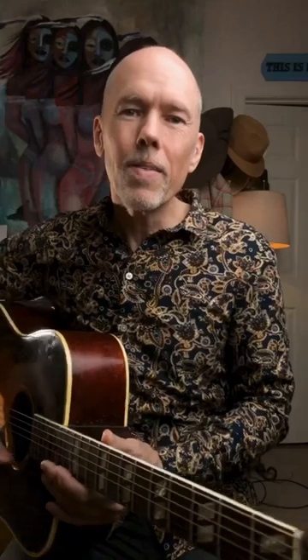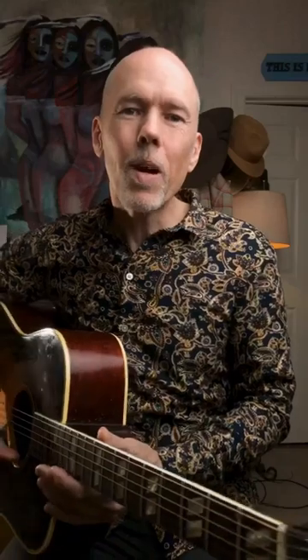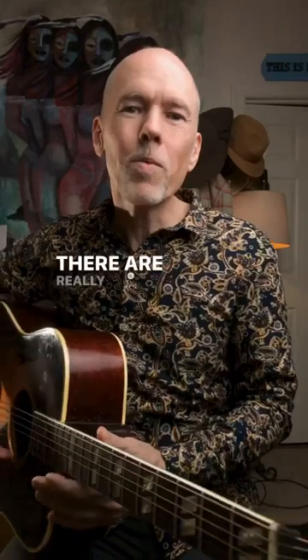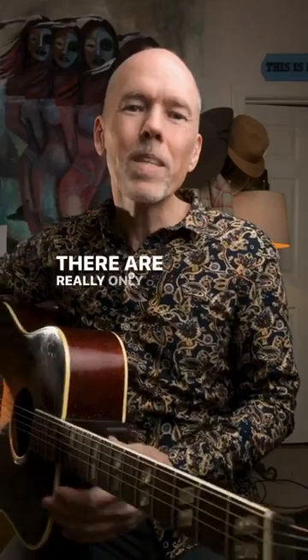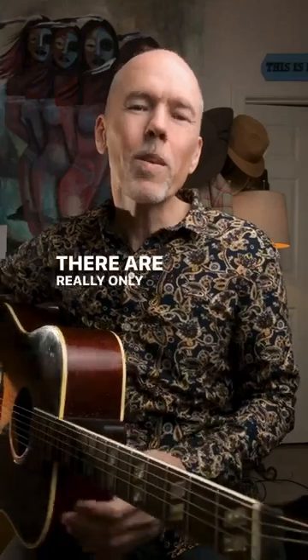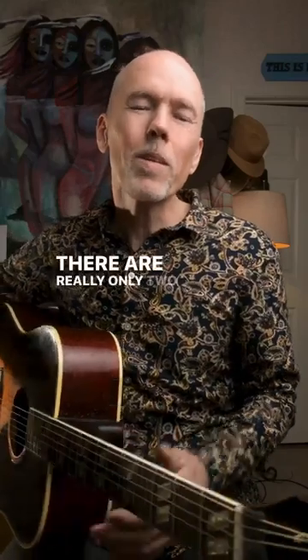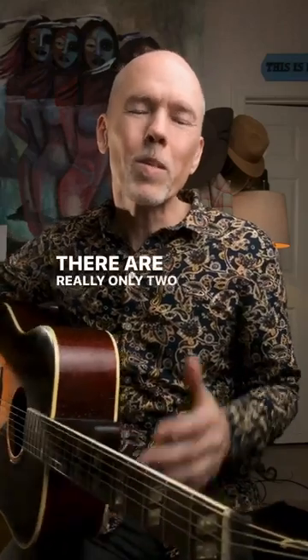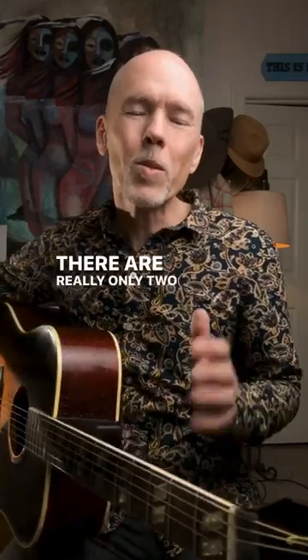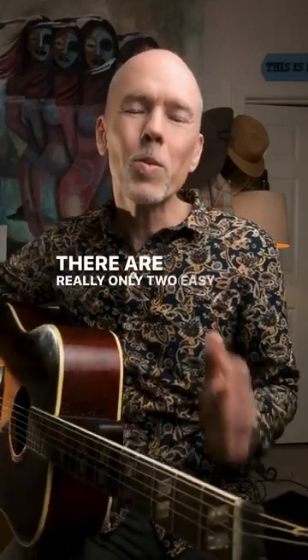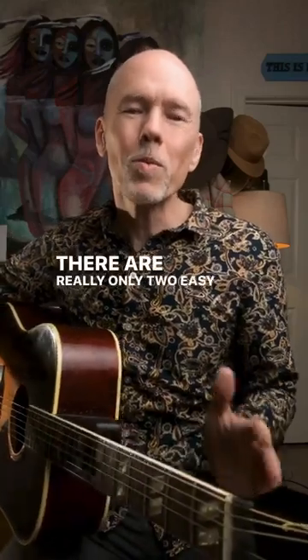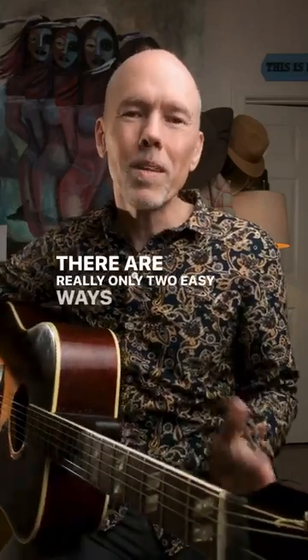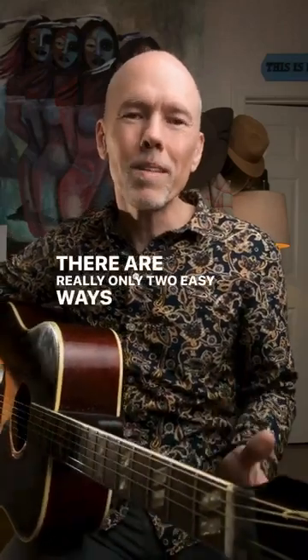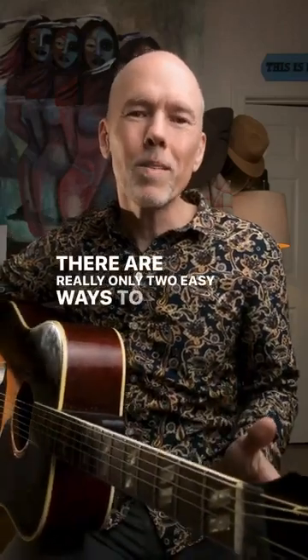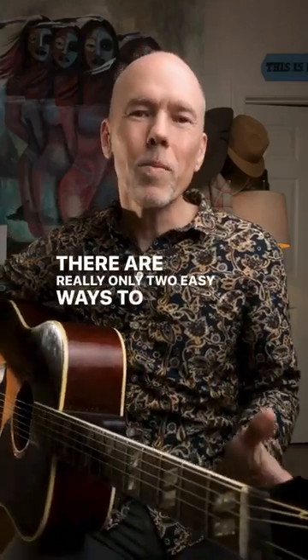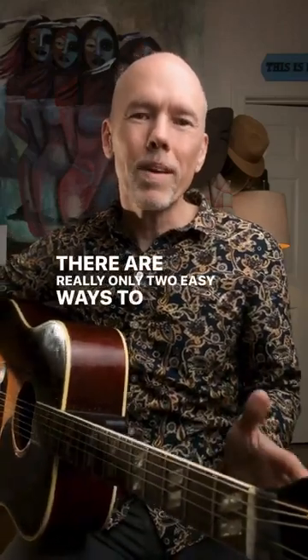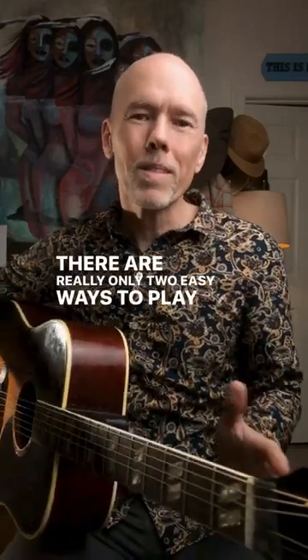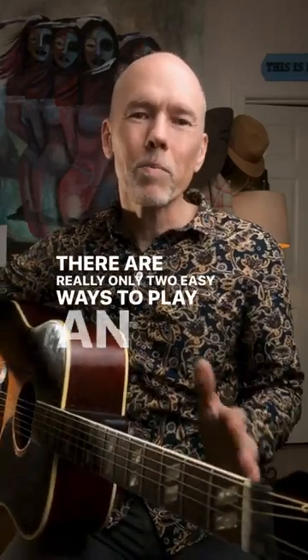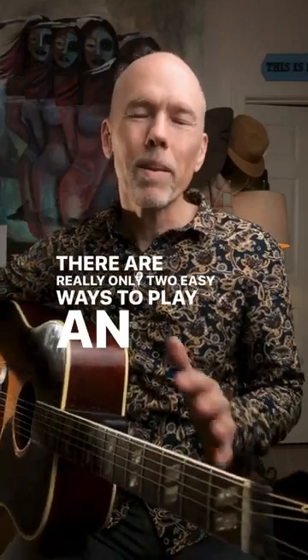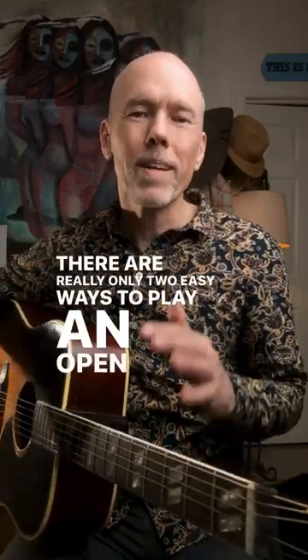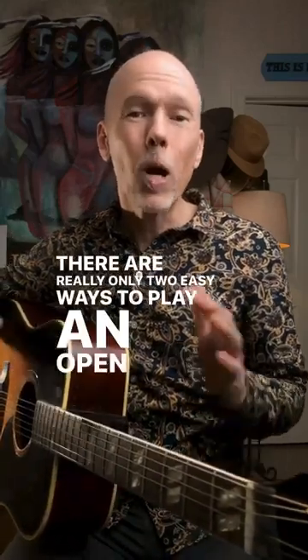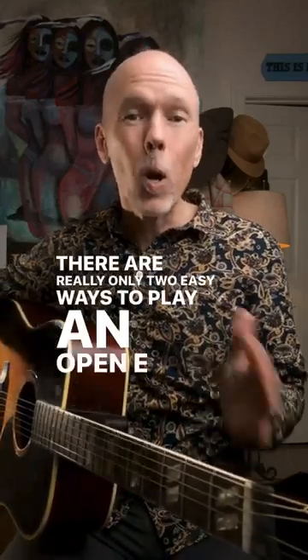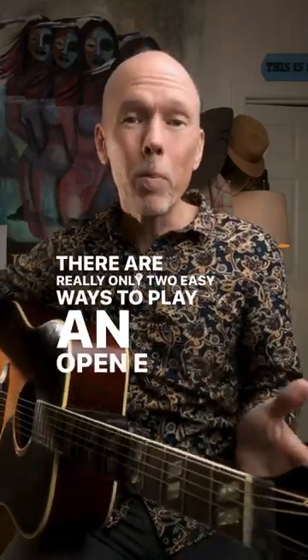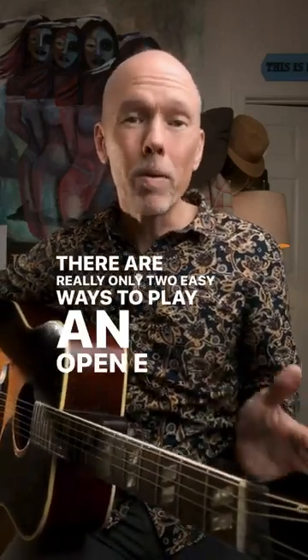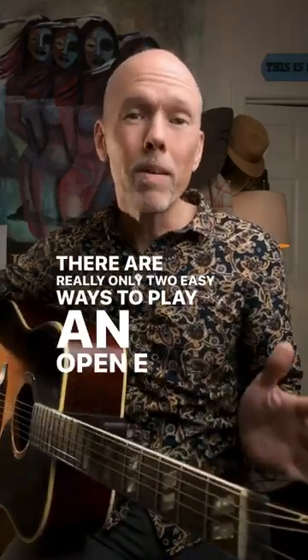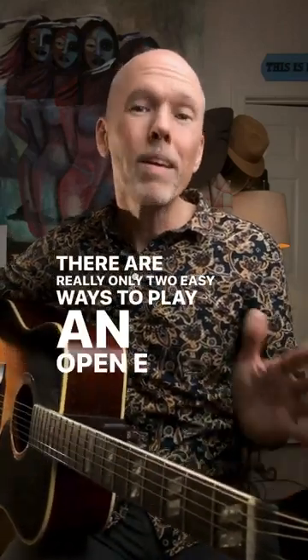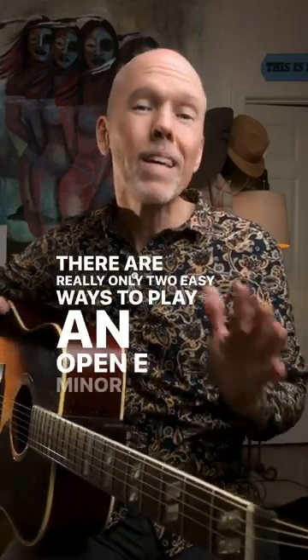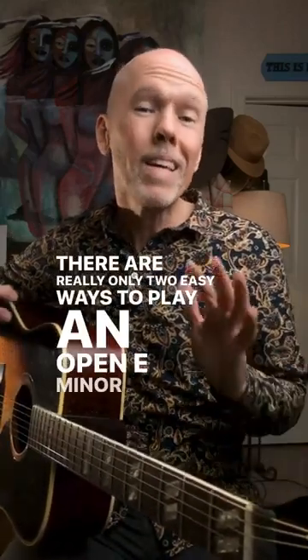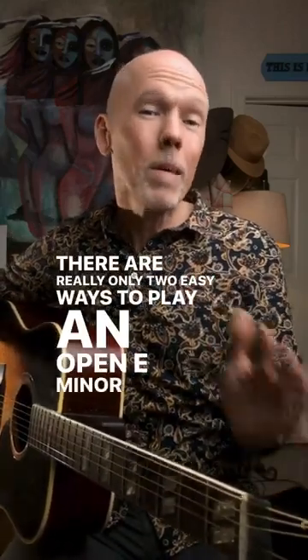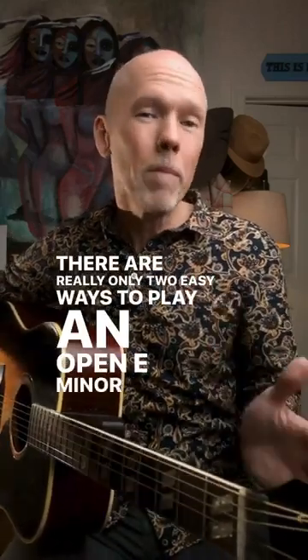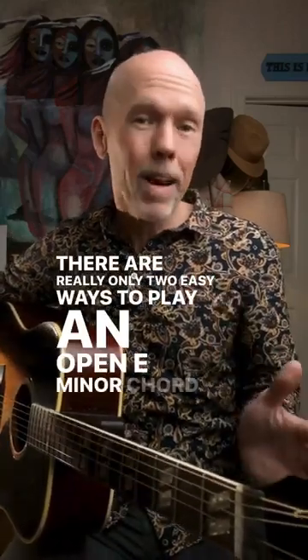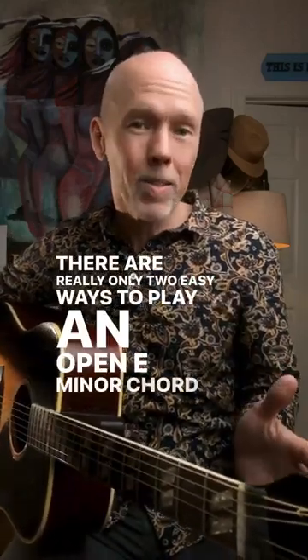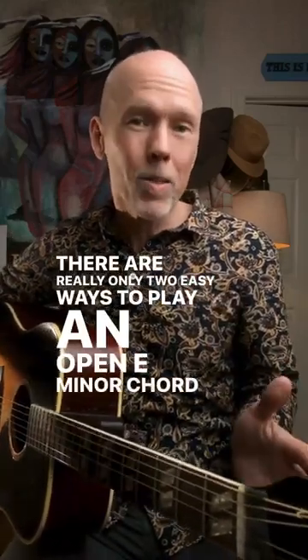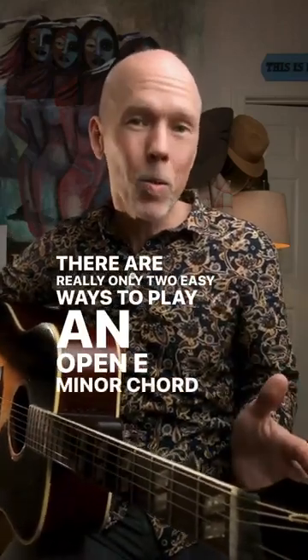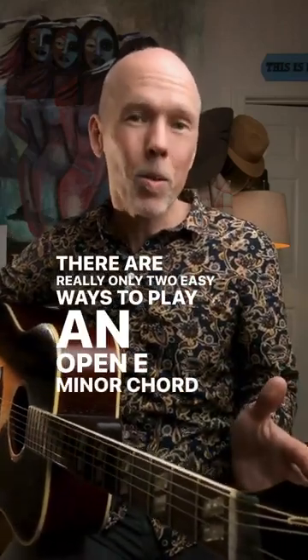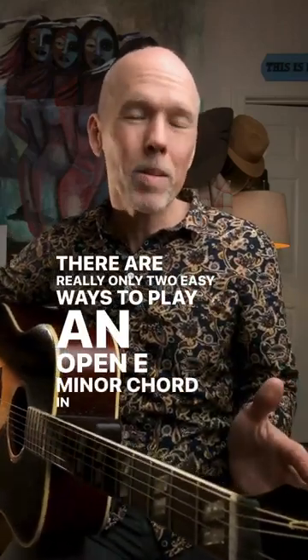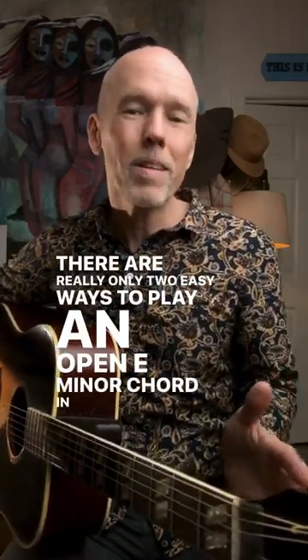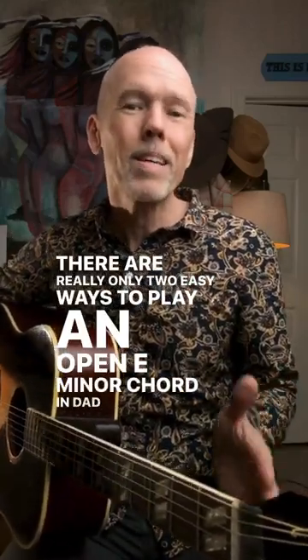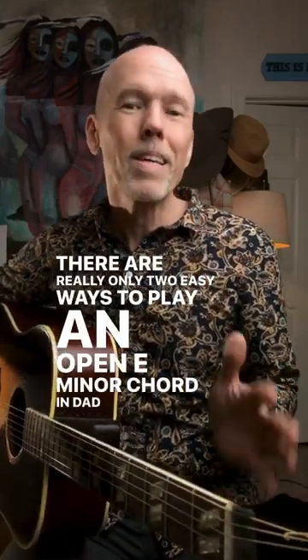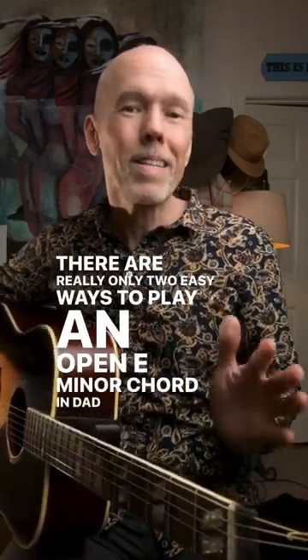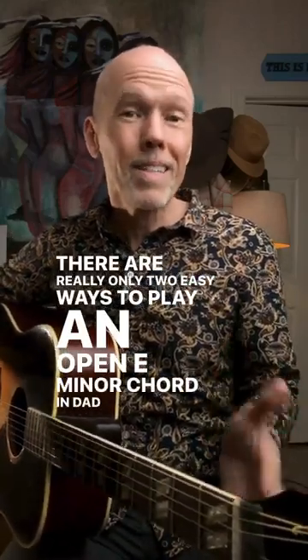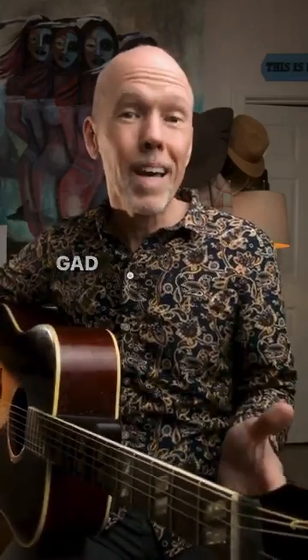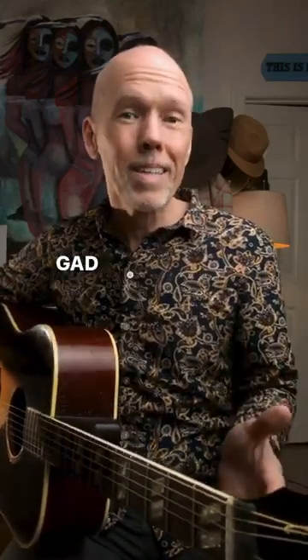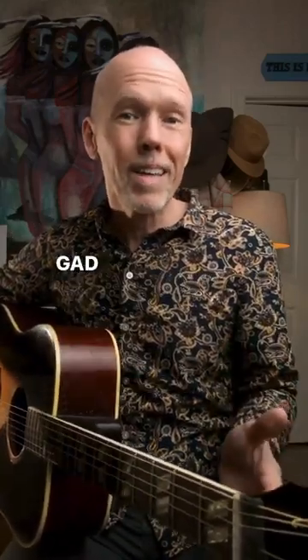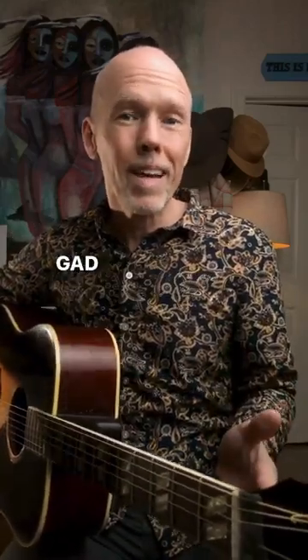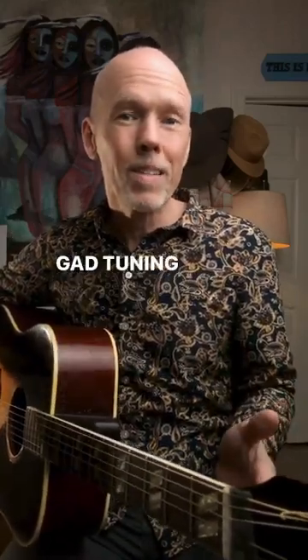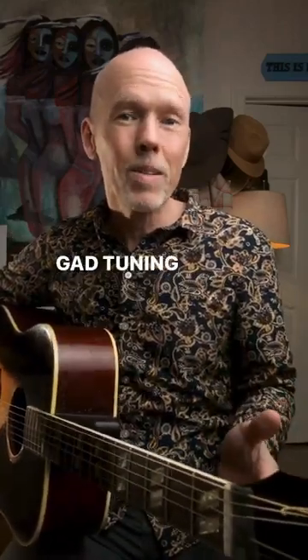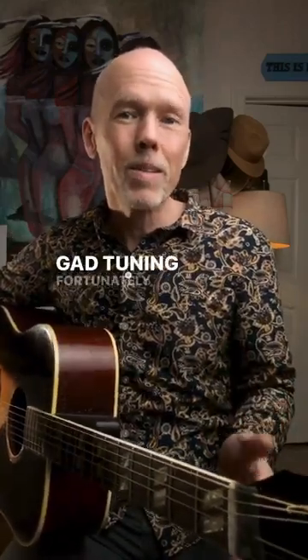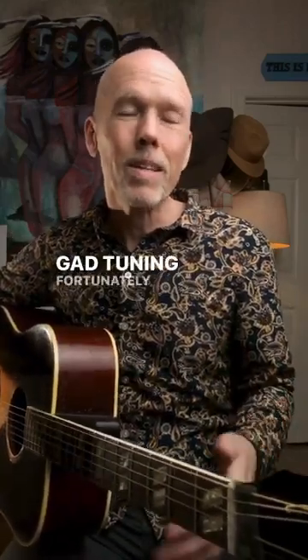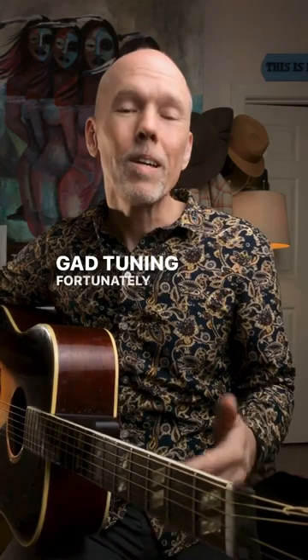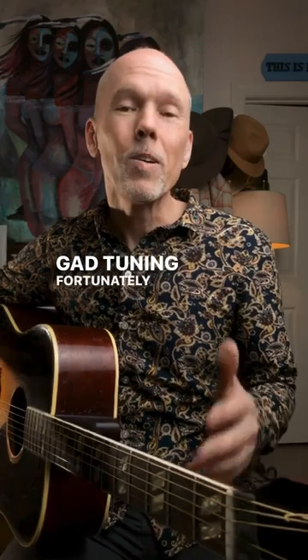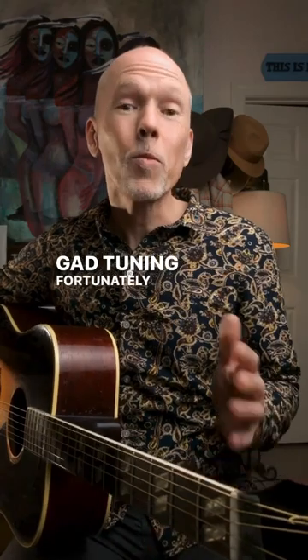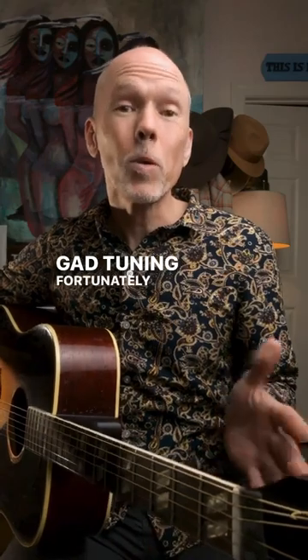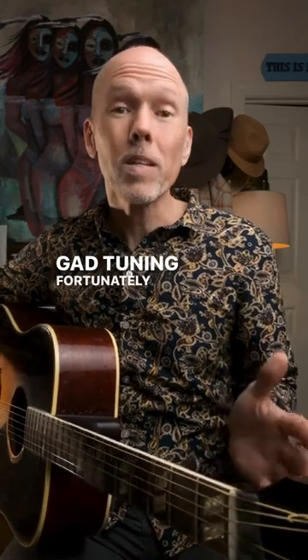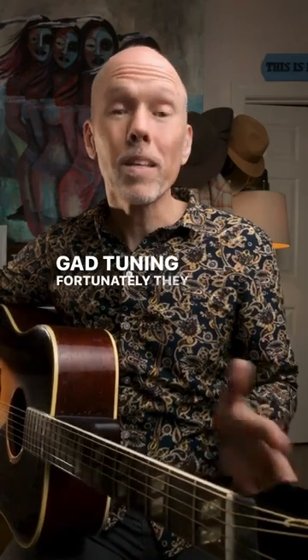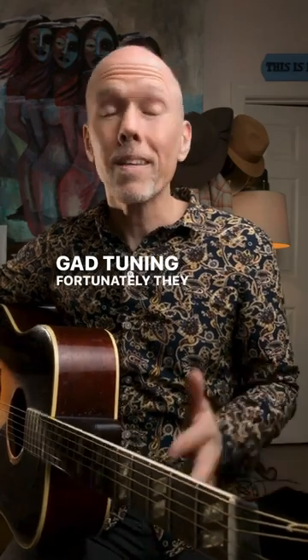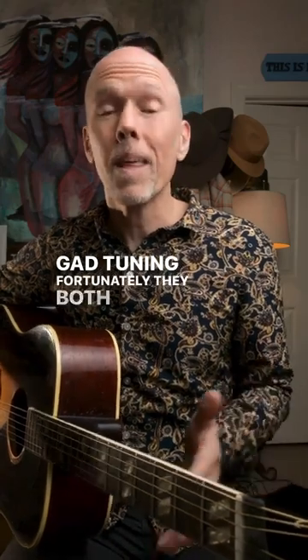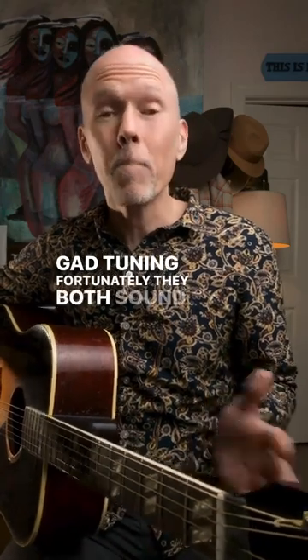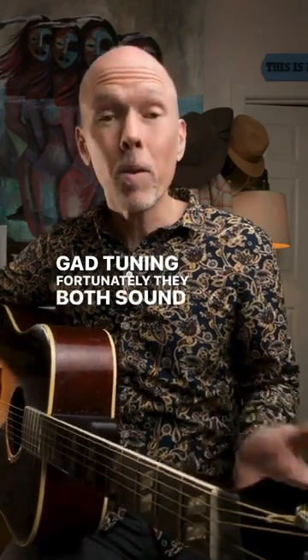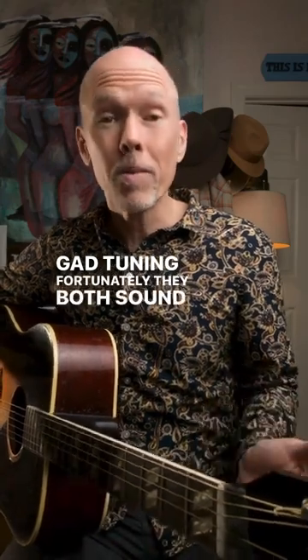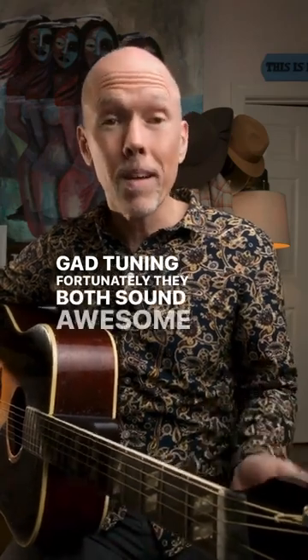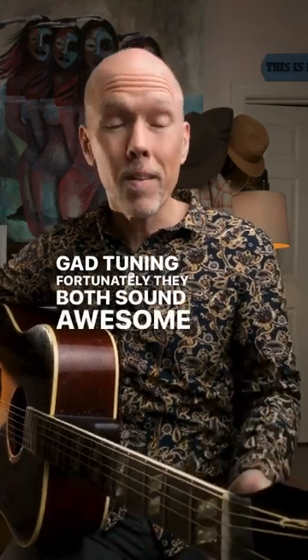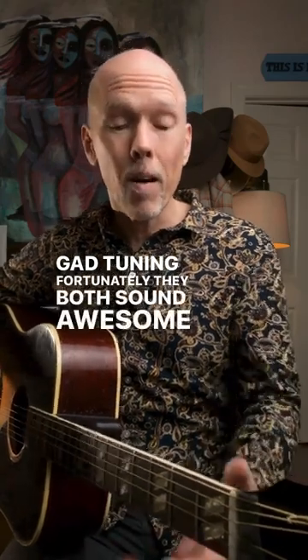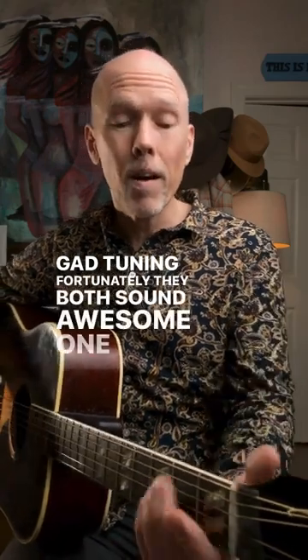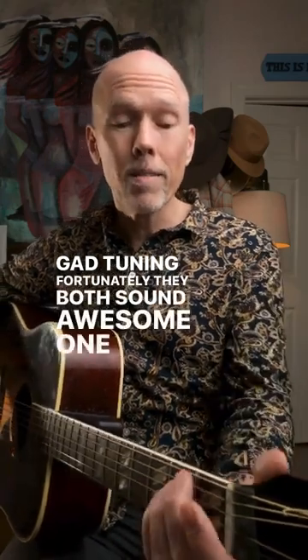There are really only two easy ways to play an open E minor chord in DADGAD tuning. Fortunately, they both sound awesome.